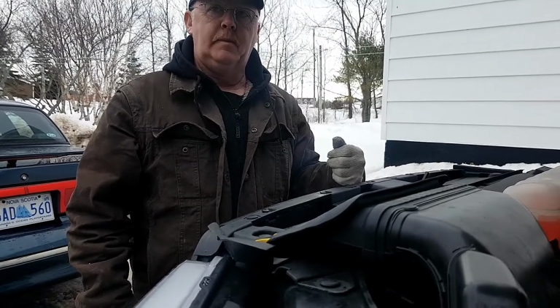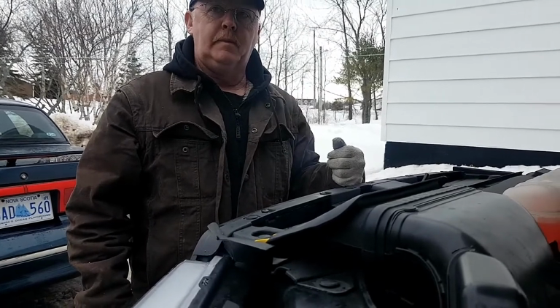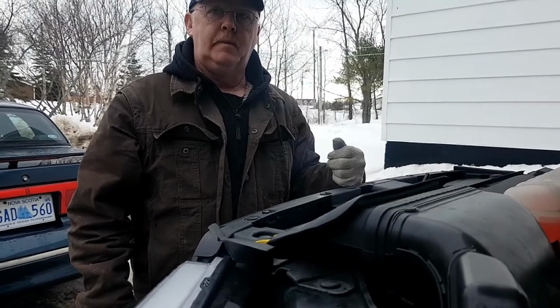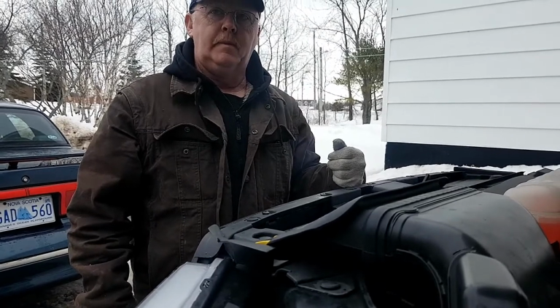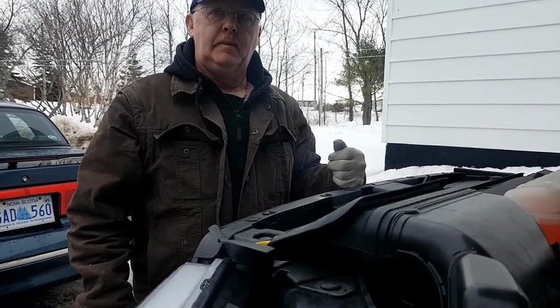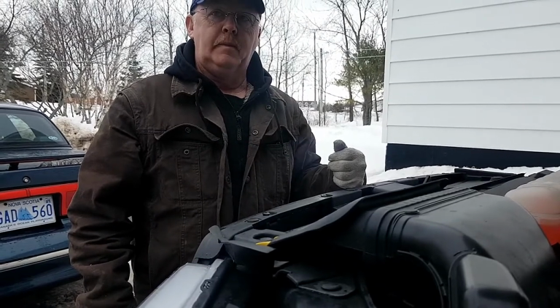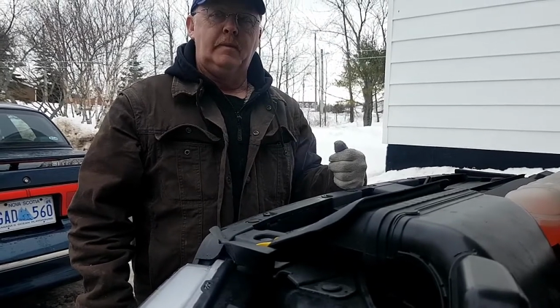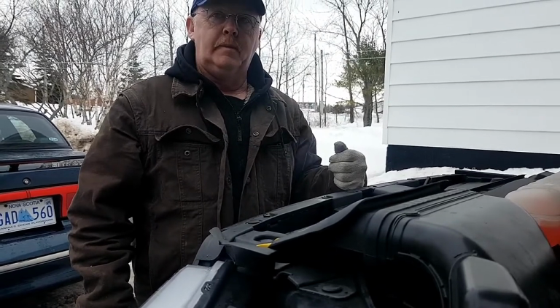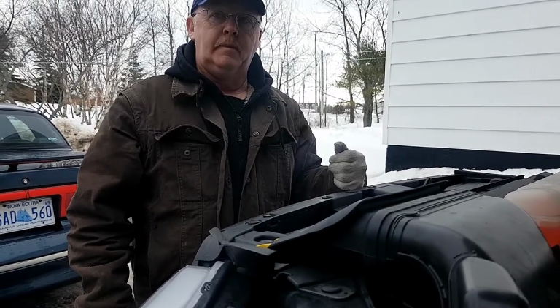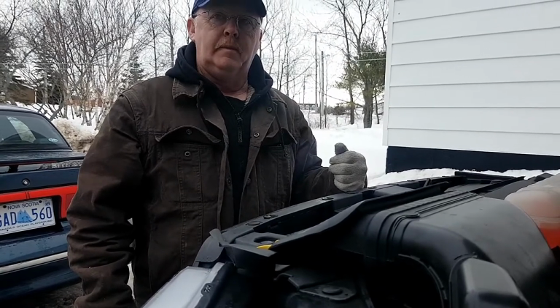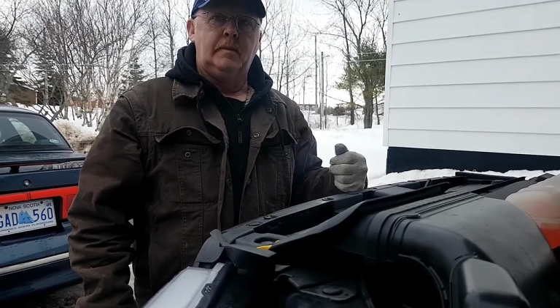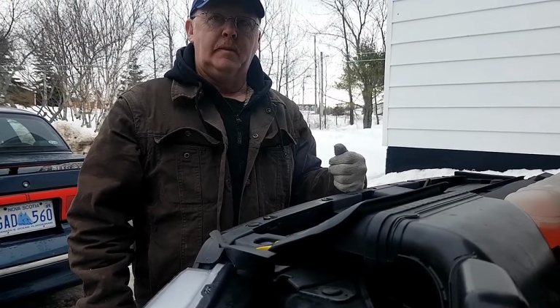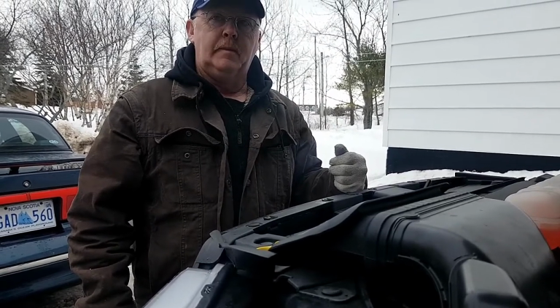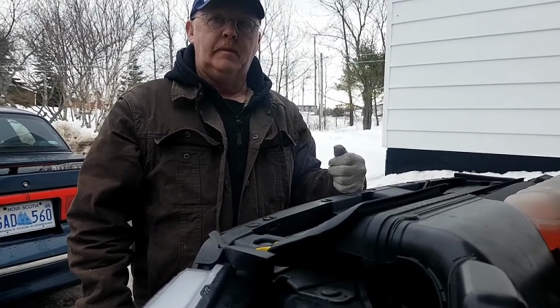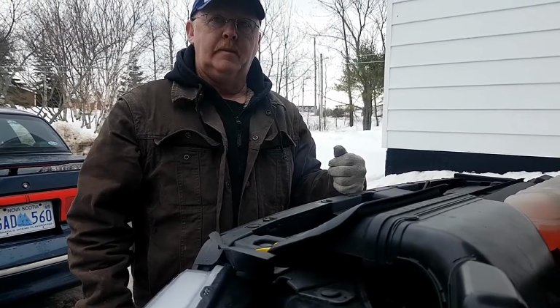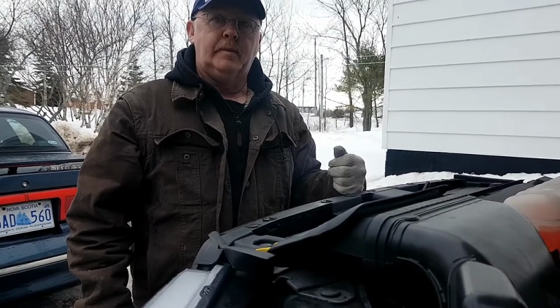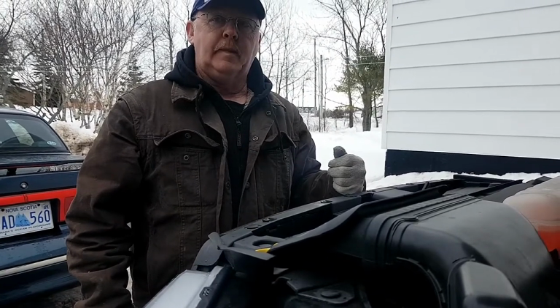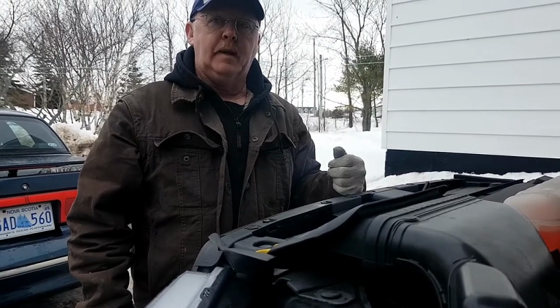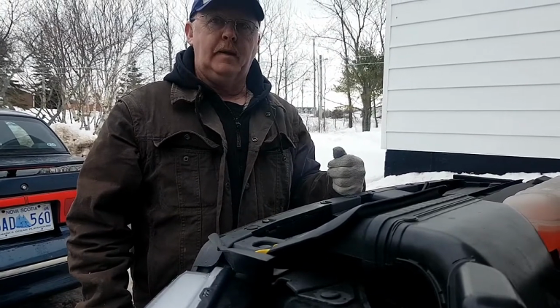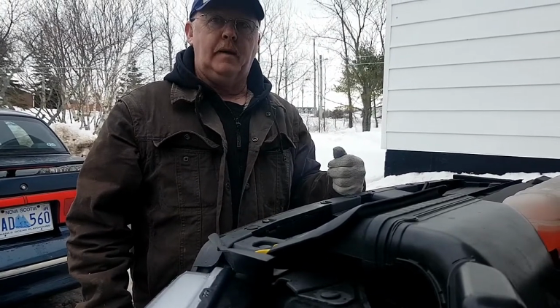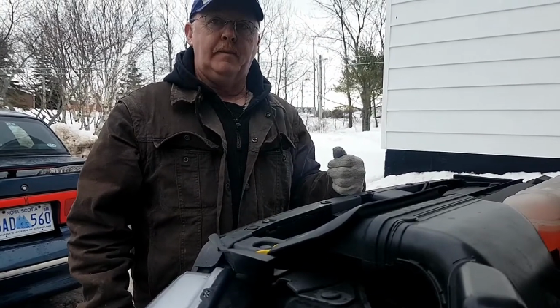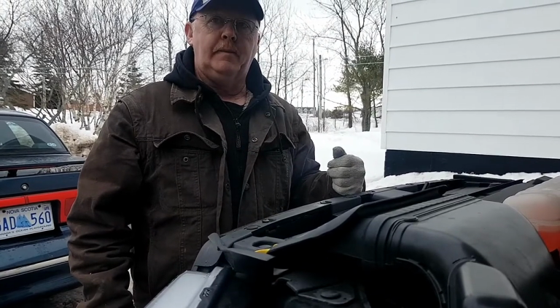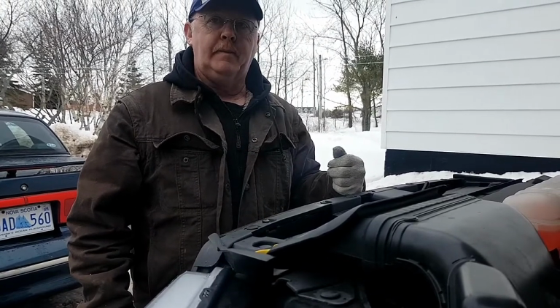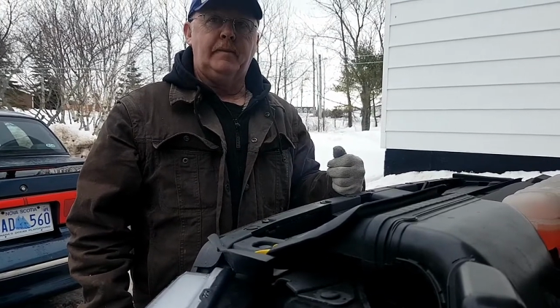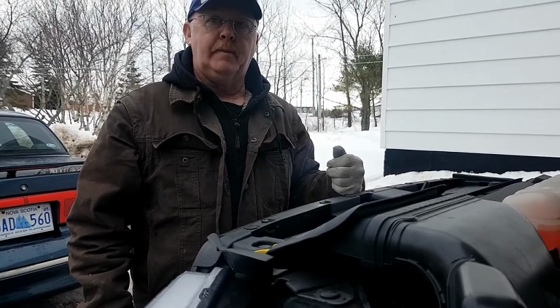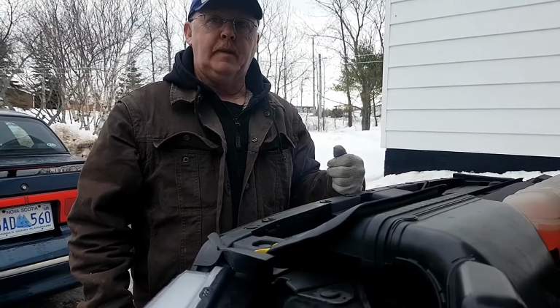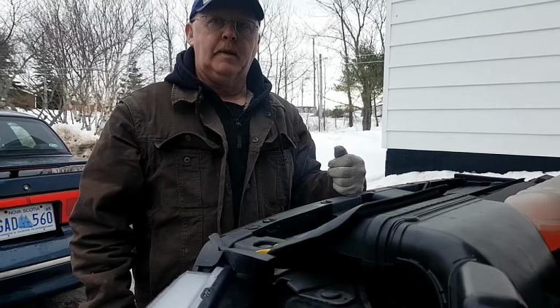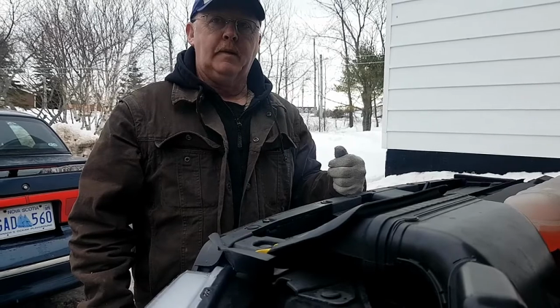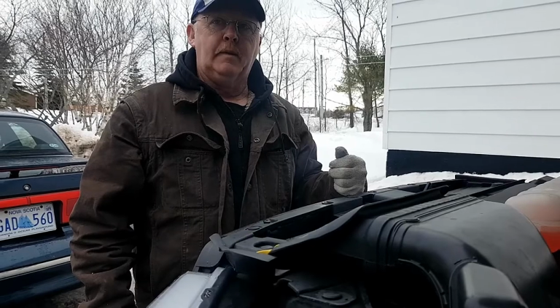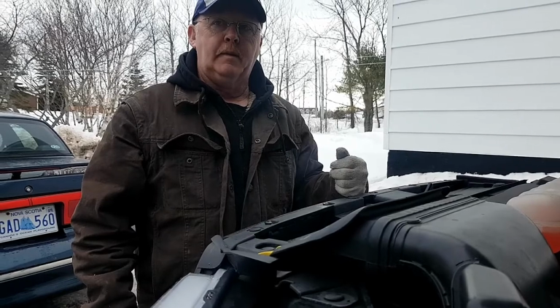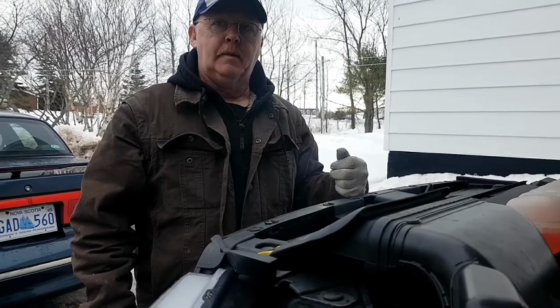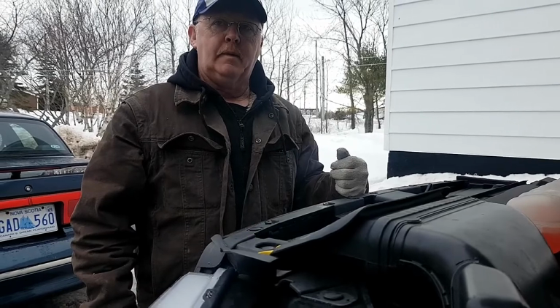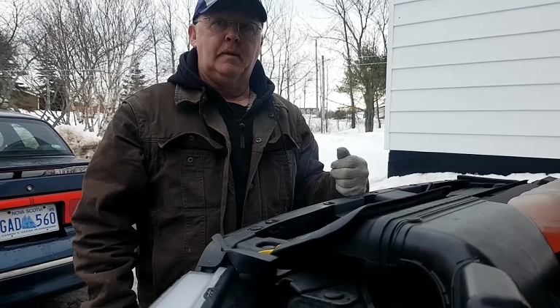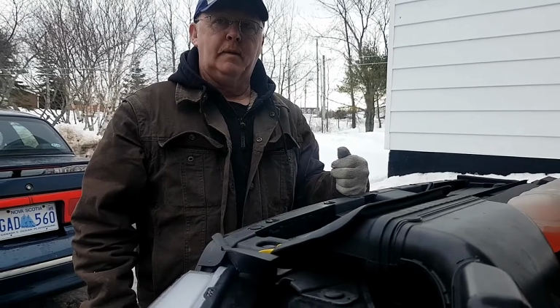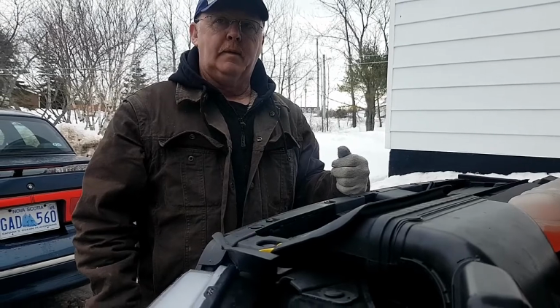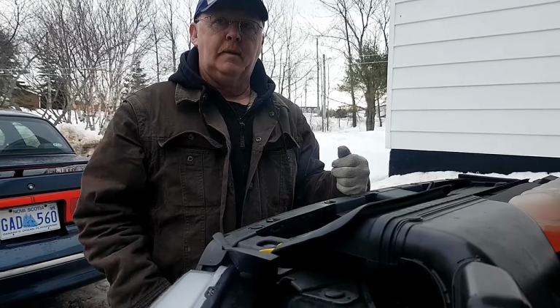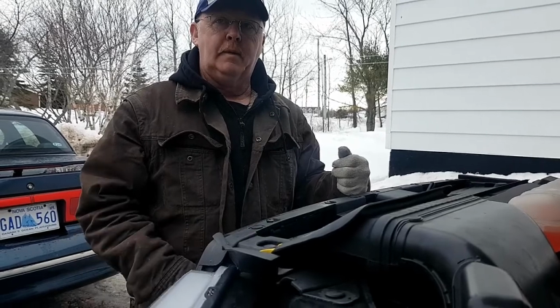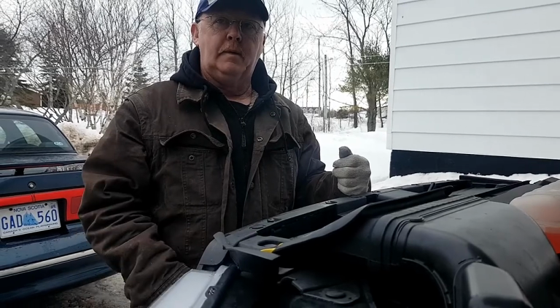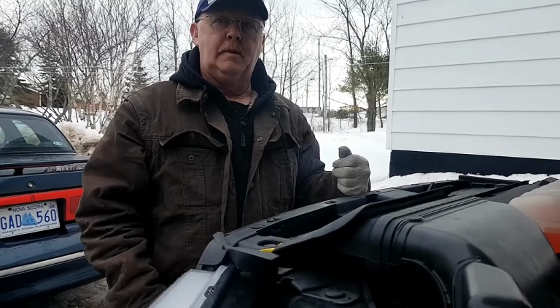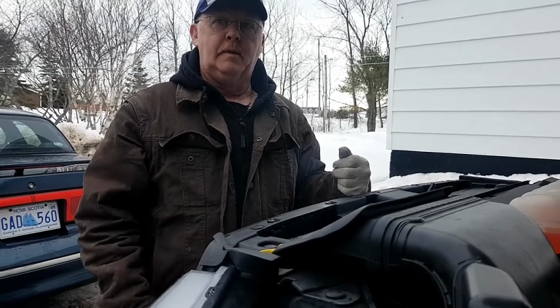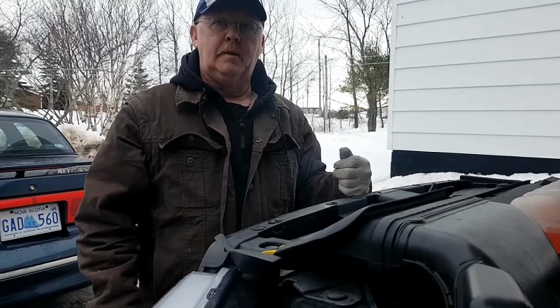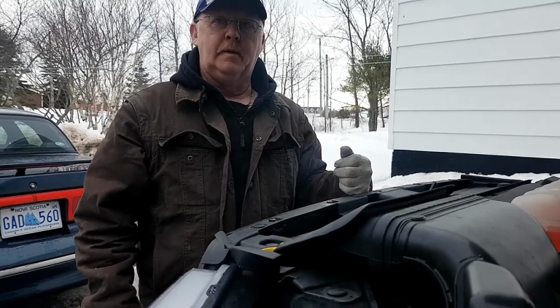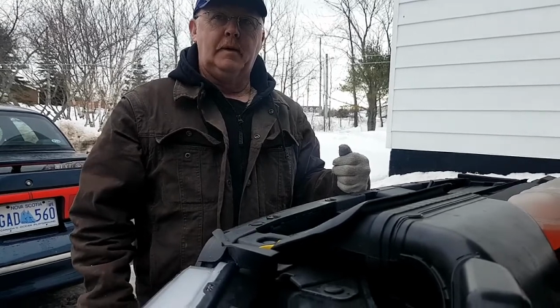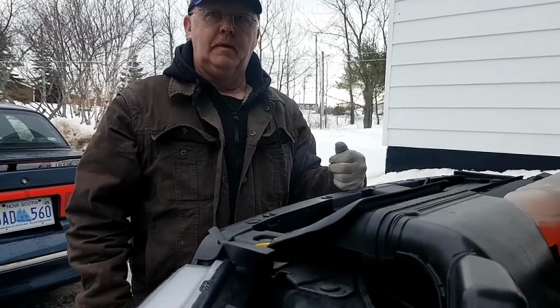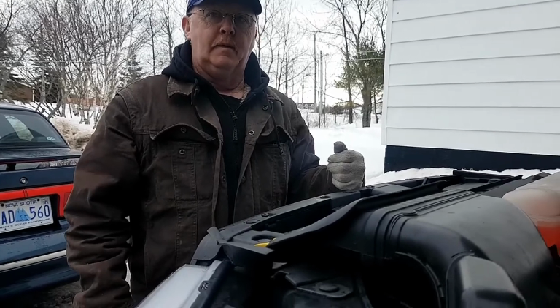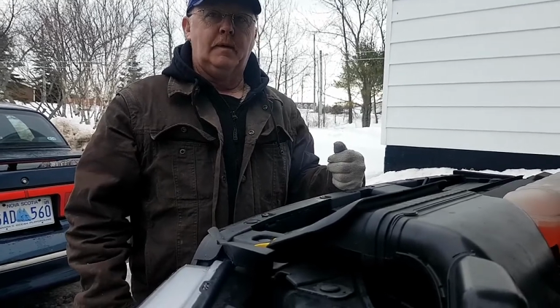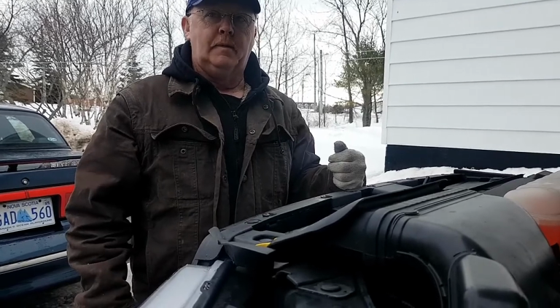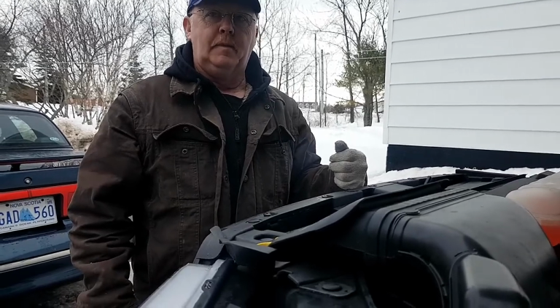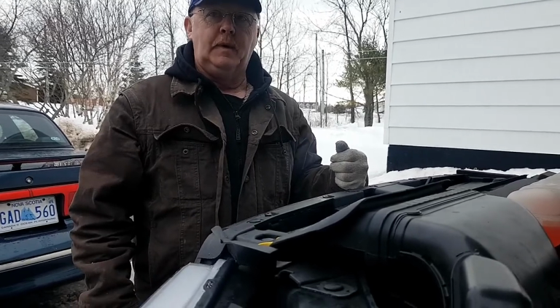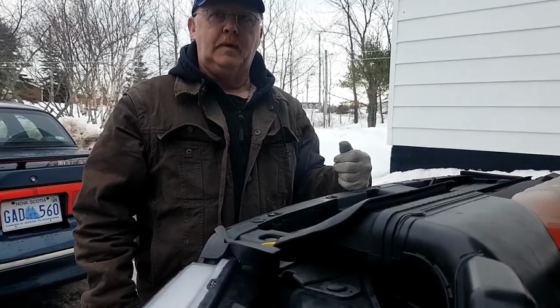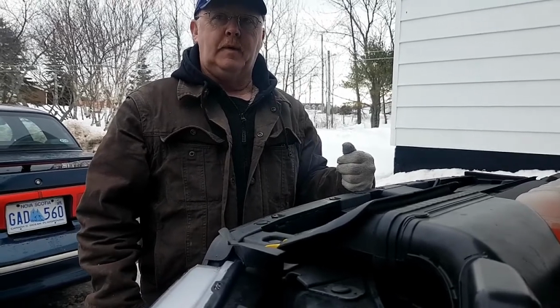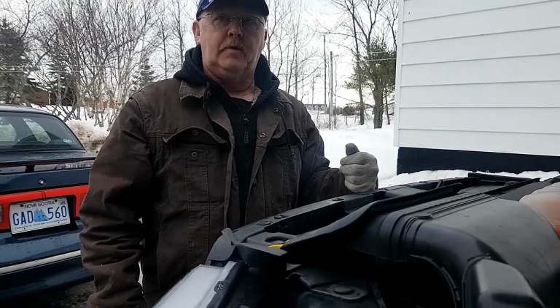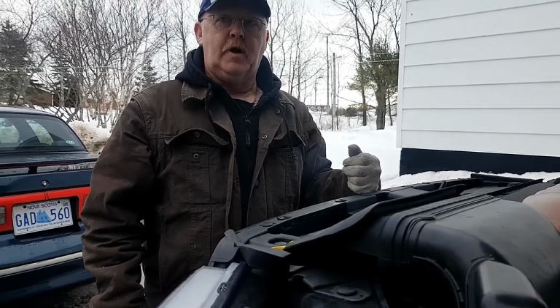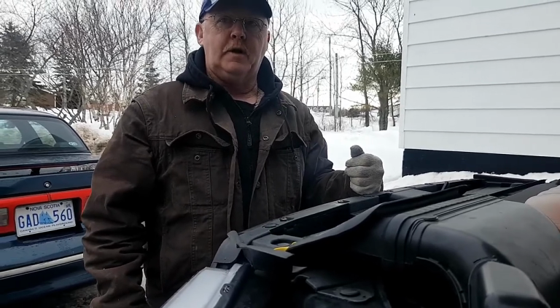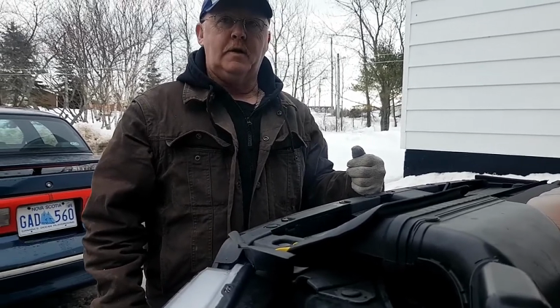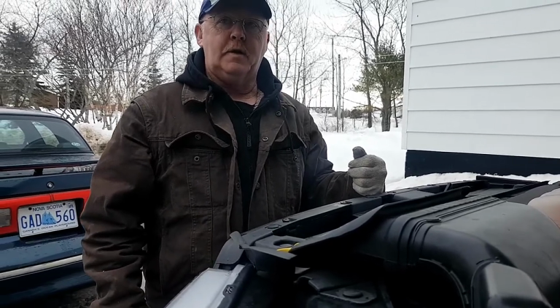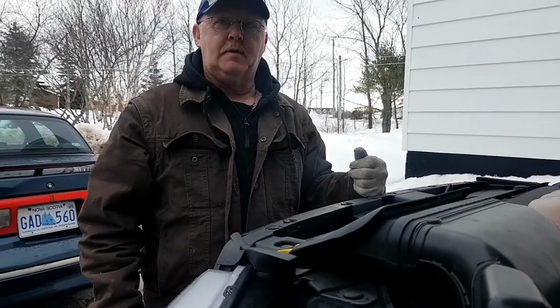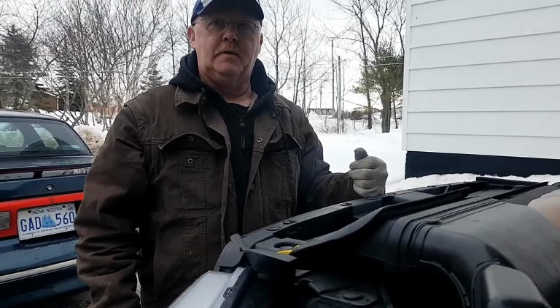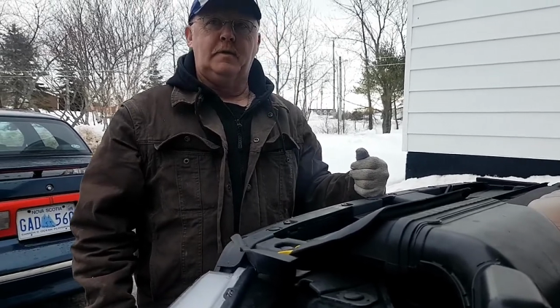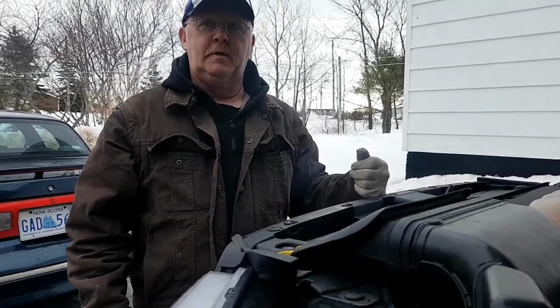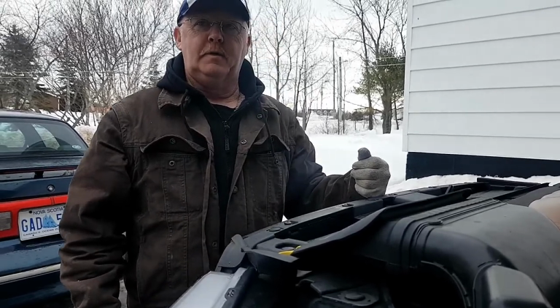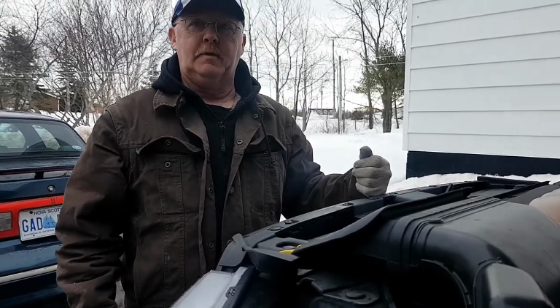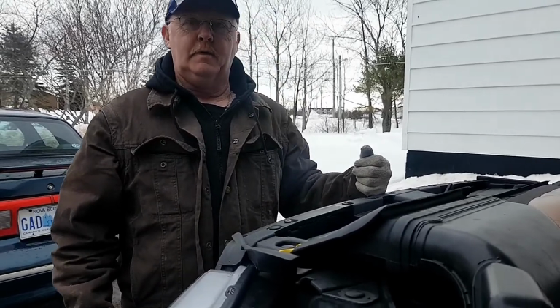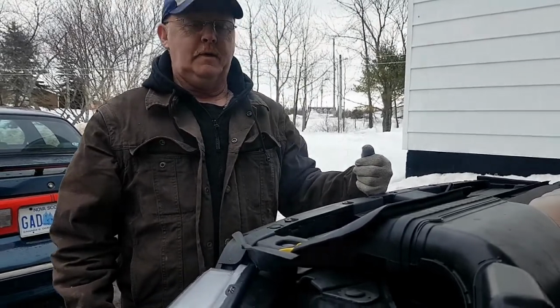Back in the old days you'd contribute this to bad driving habits, but the bad driving habits are built into the truck because you have no control over it.